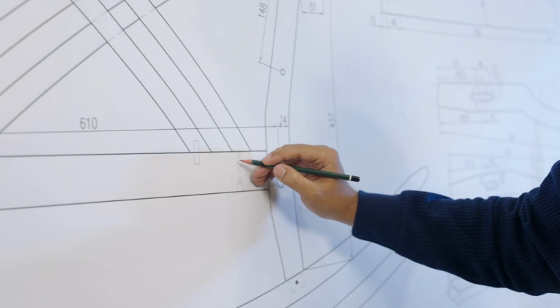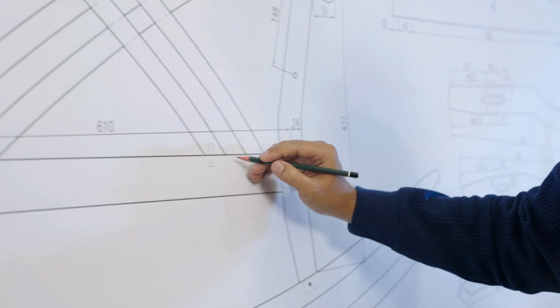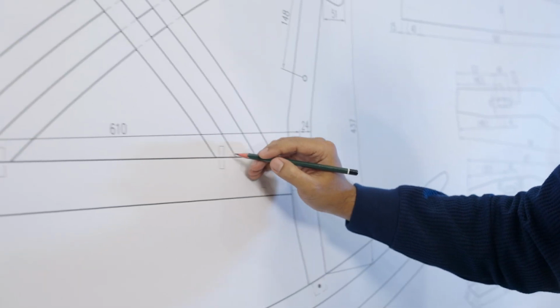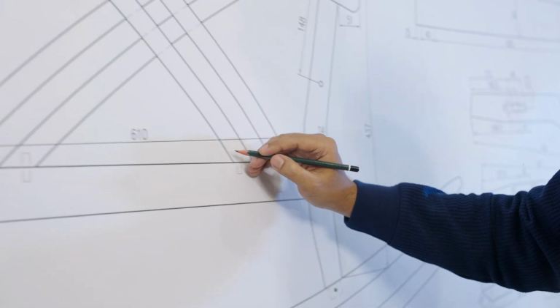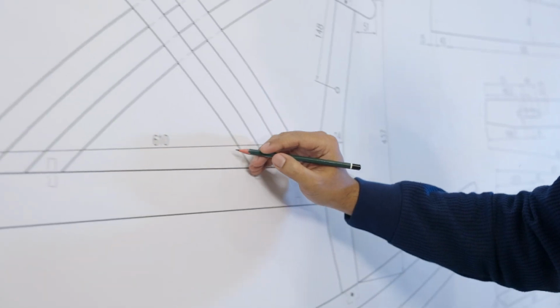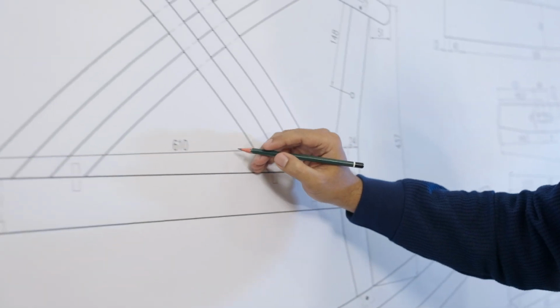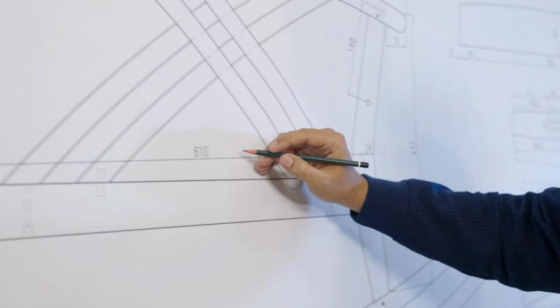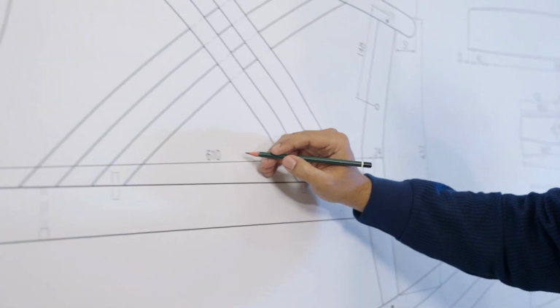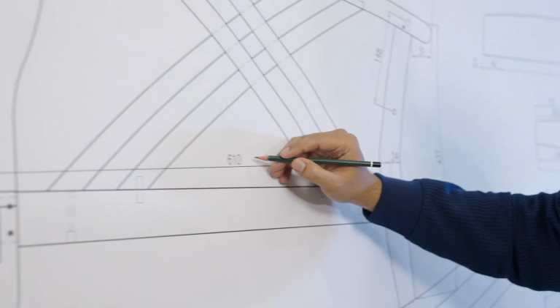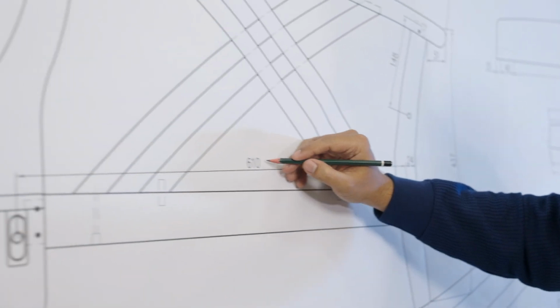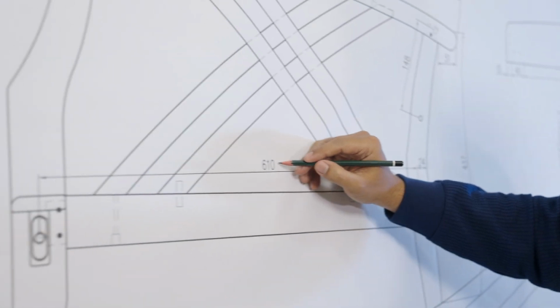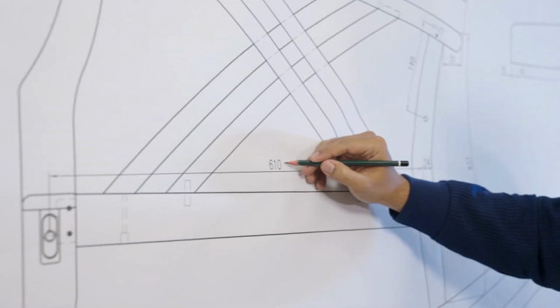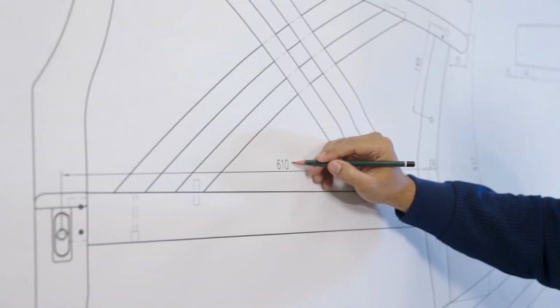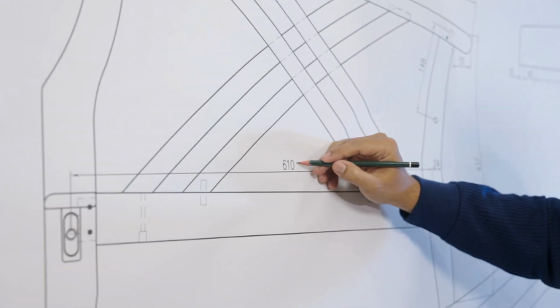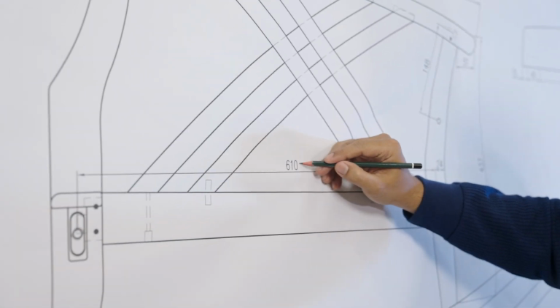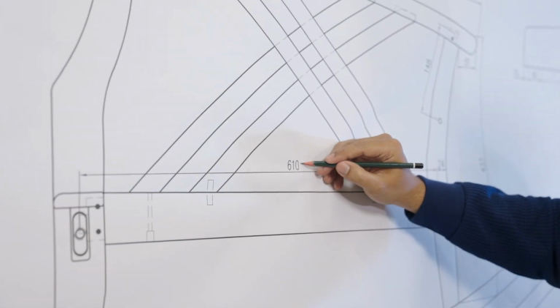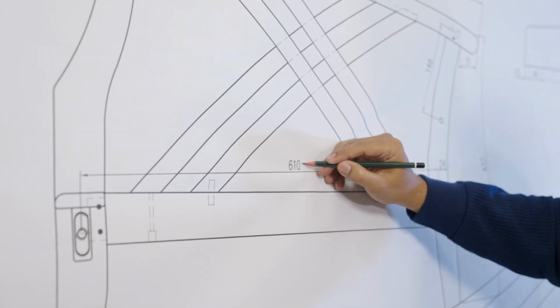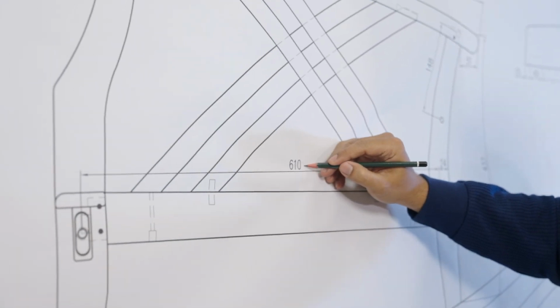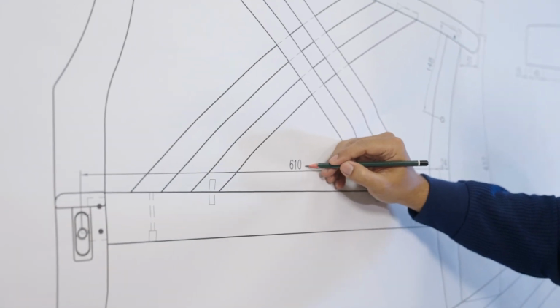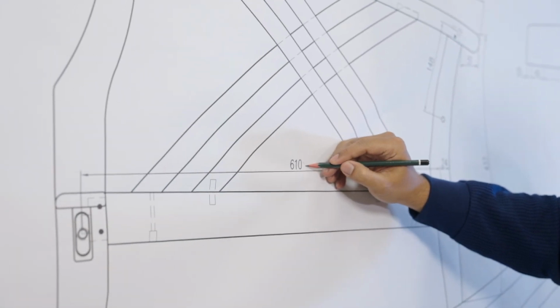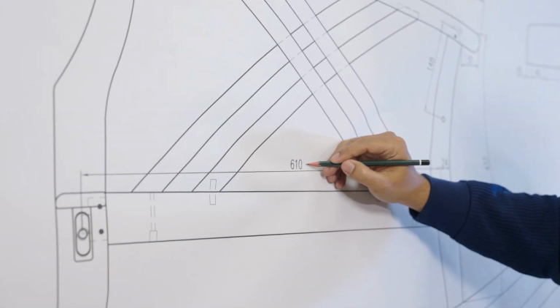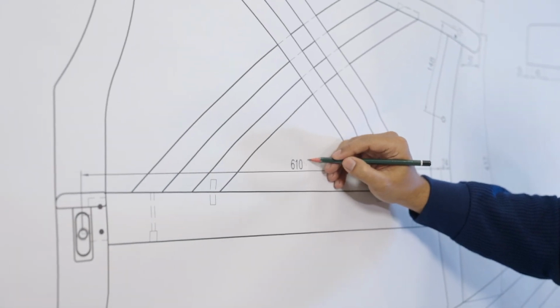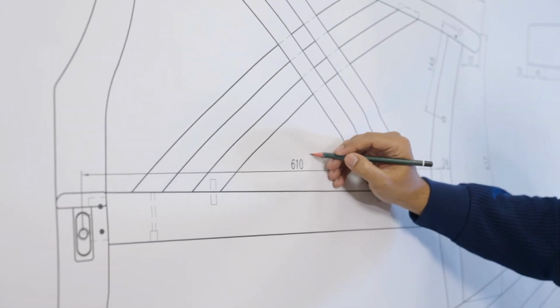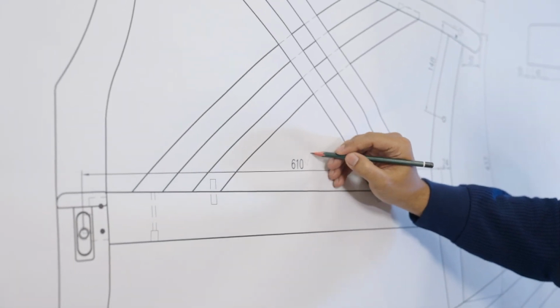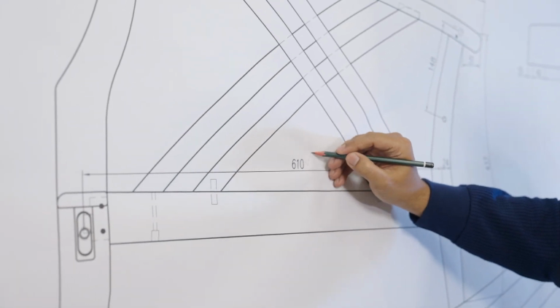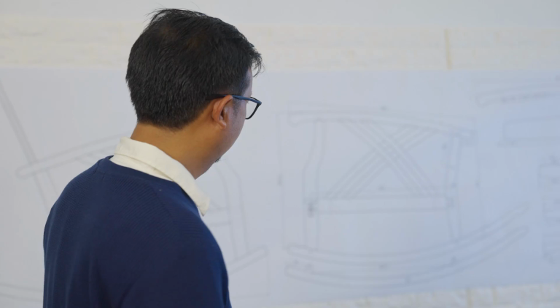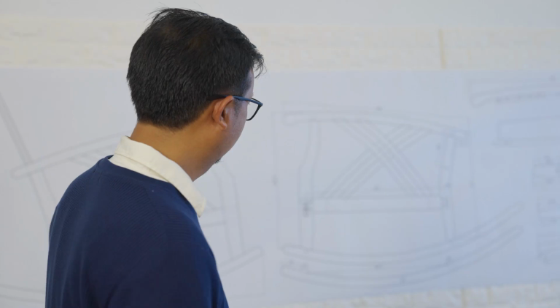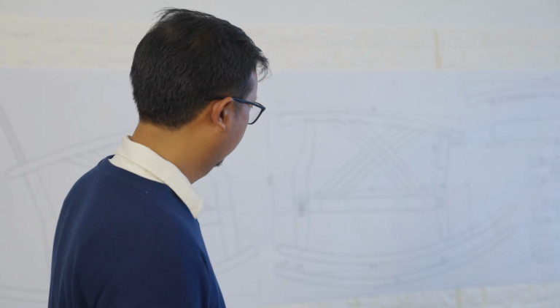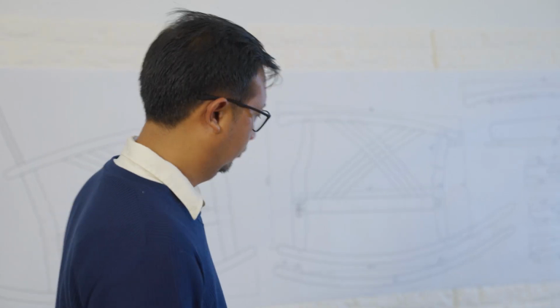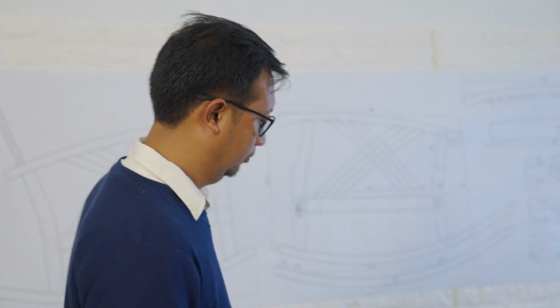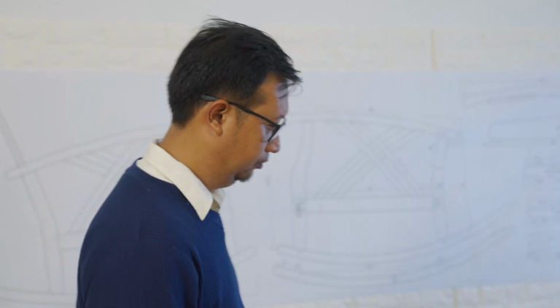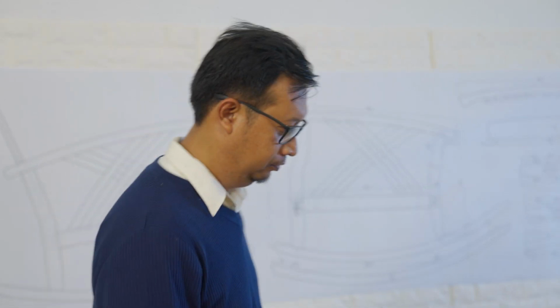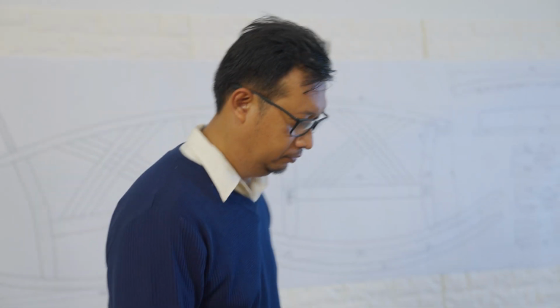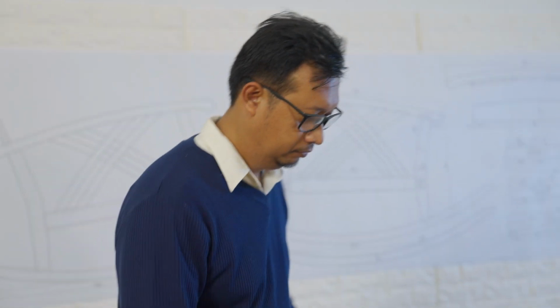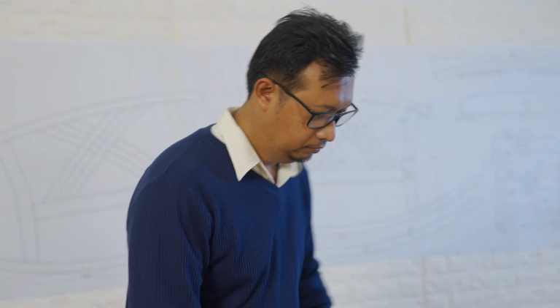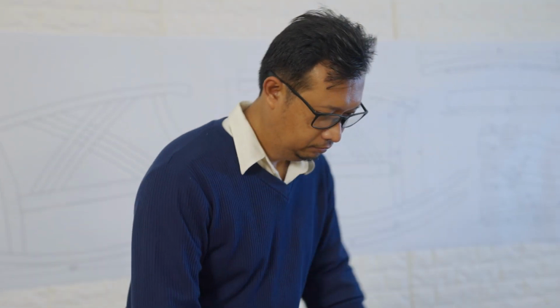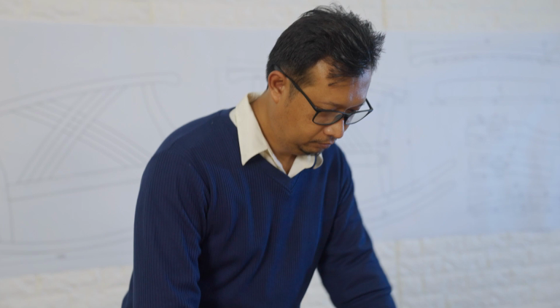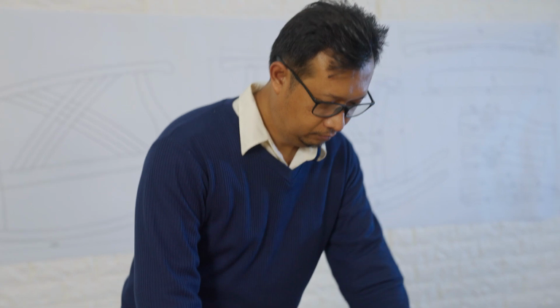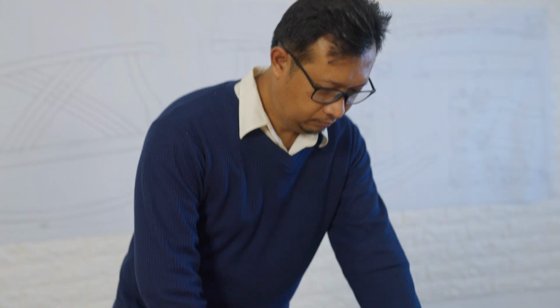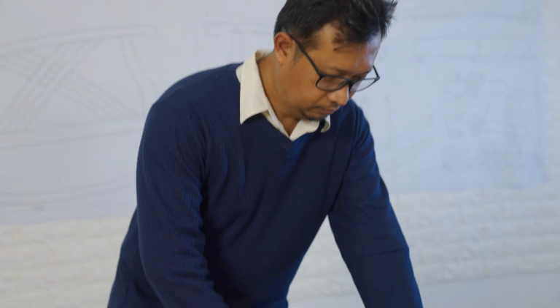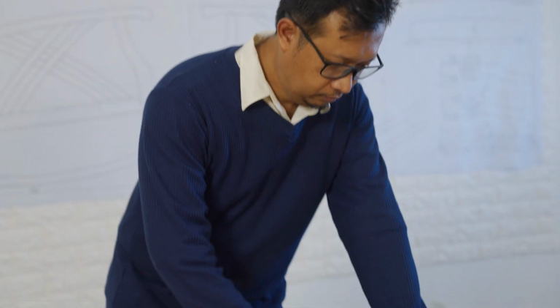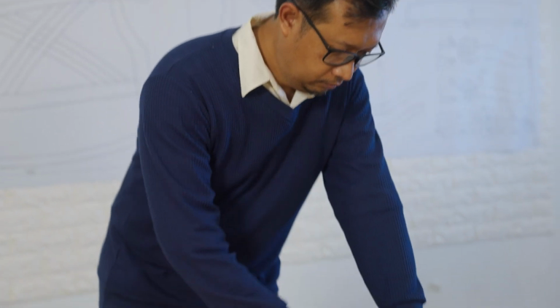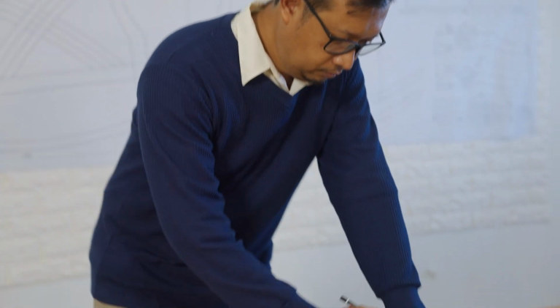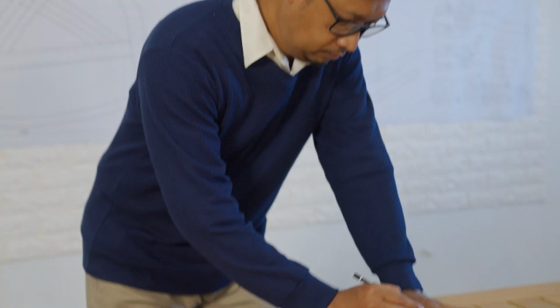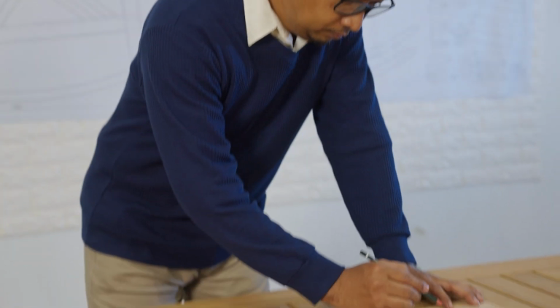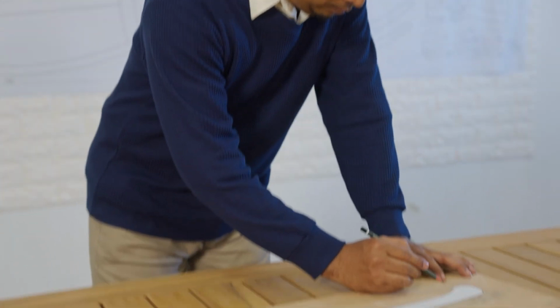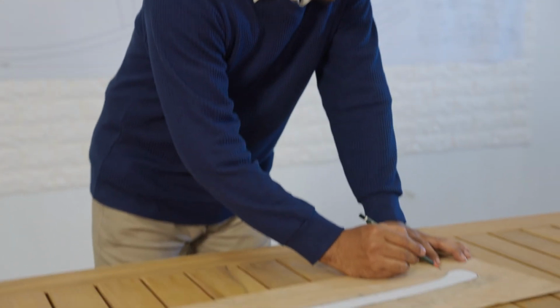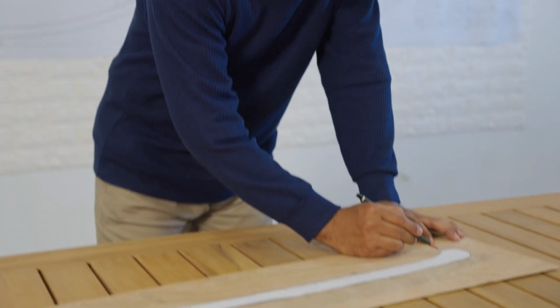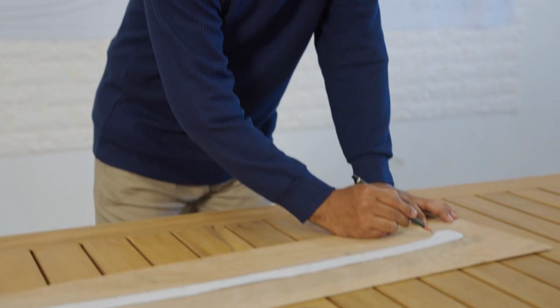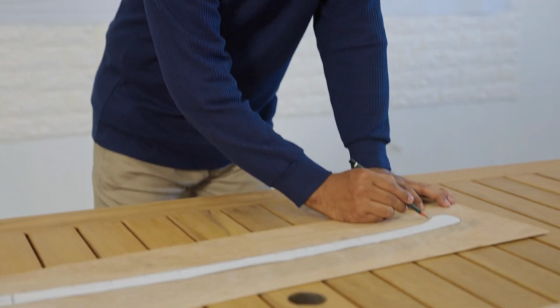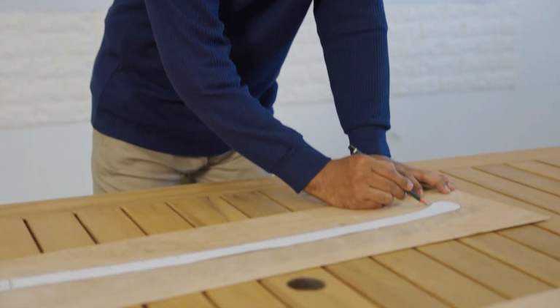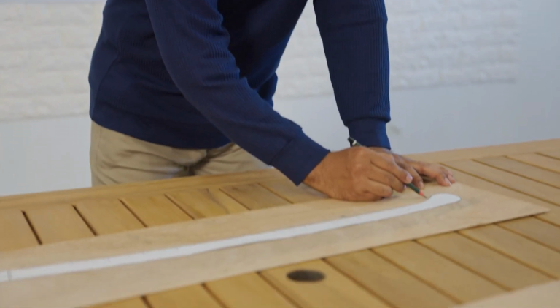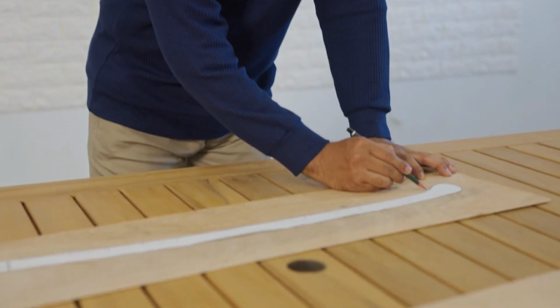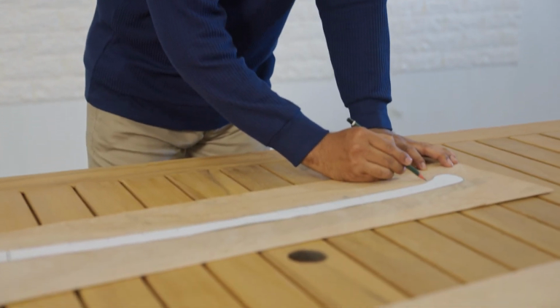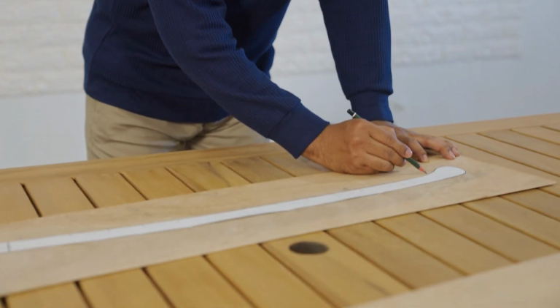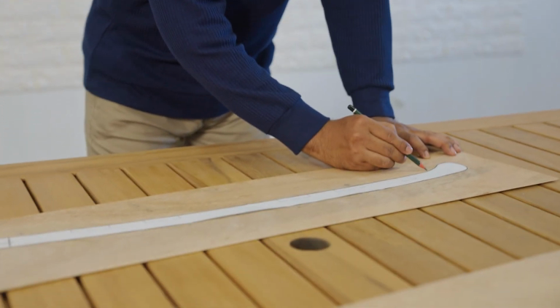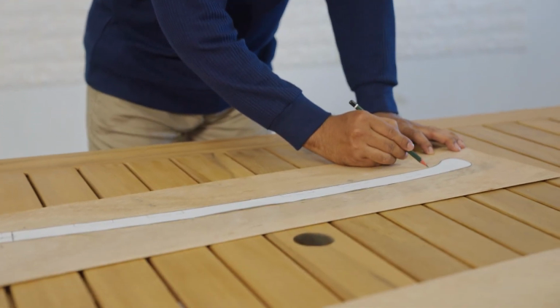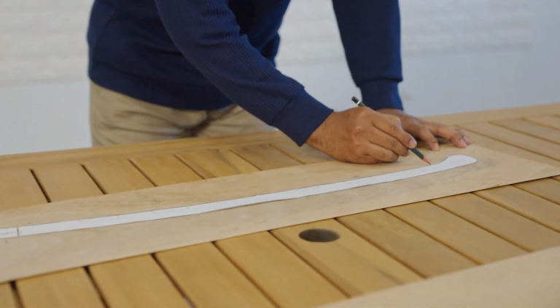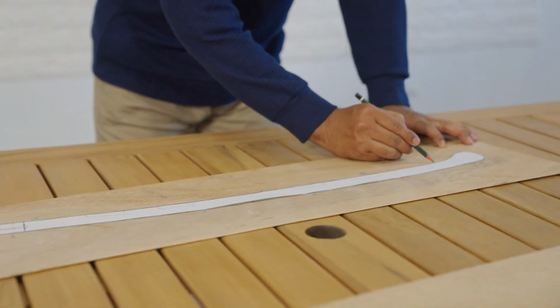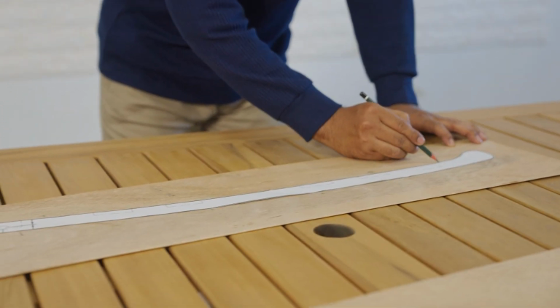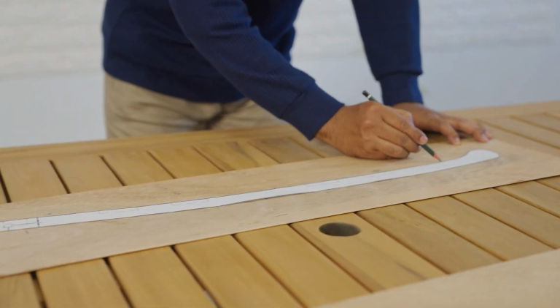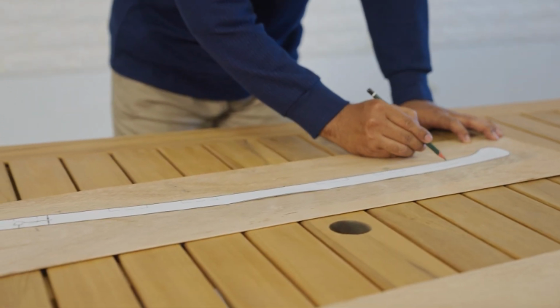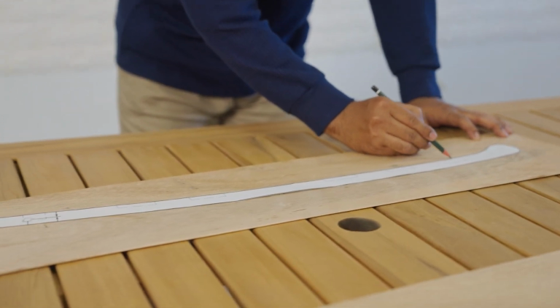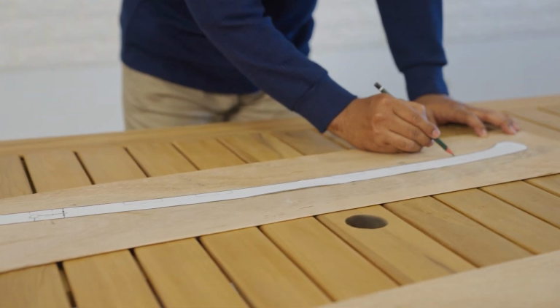With a team of skilled designers, we are able to actualize, with precision, the product we have envisaged.